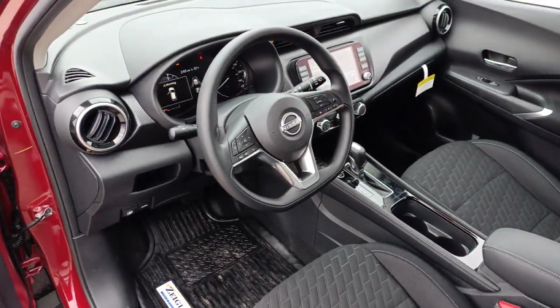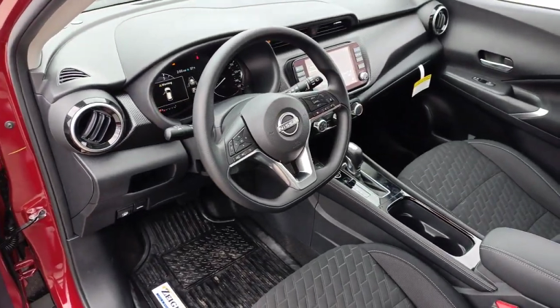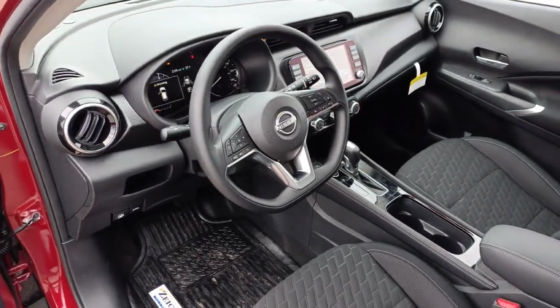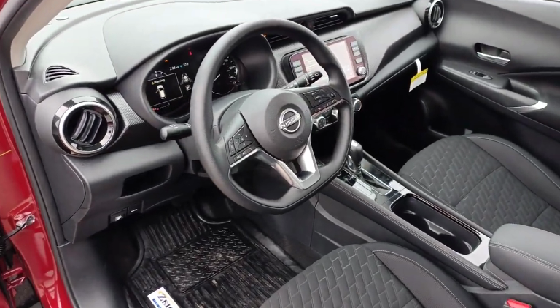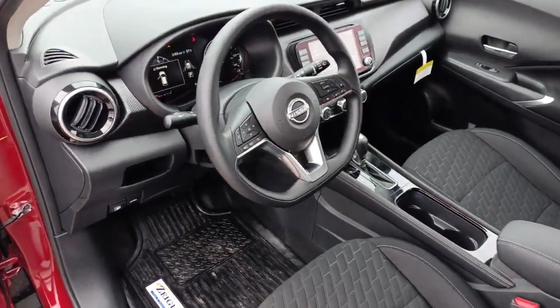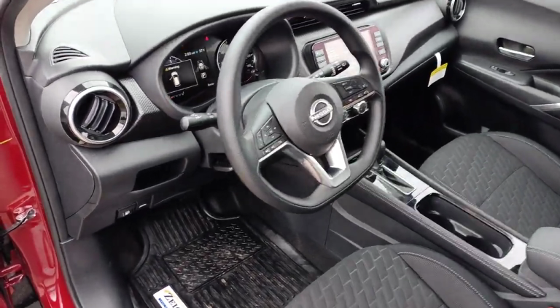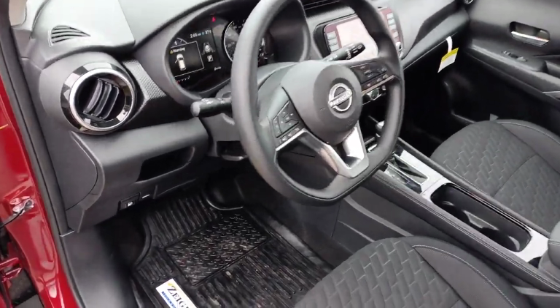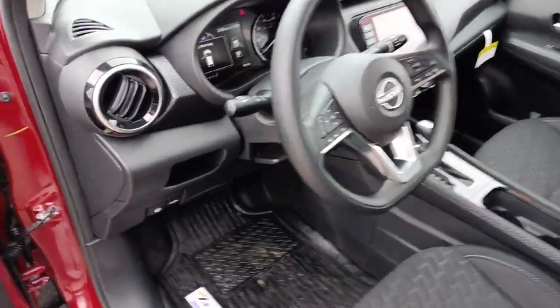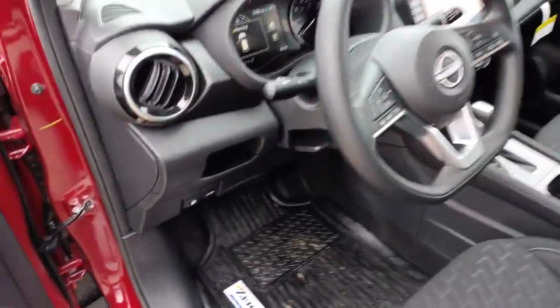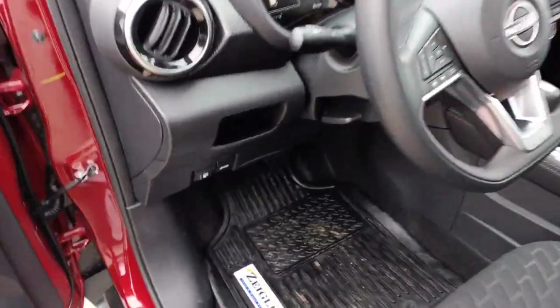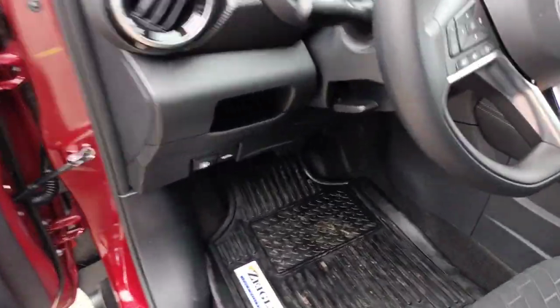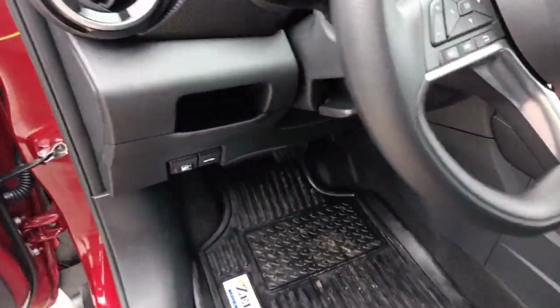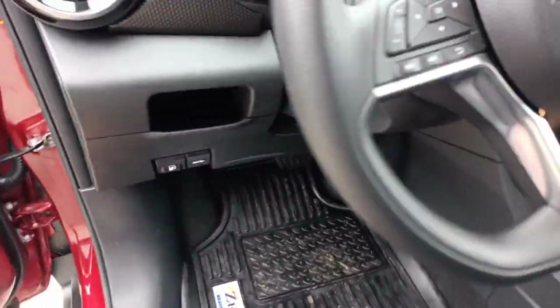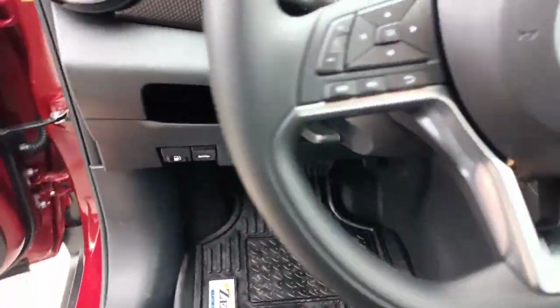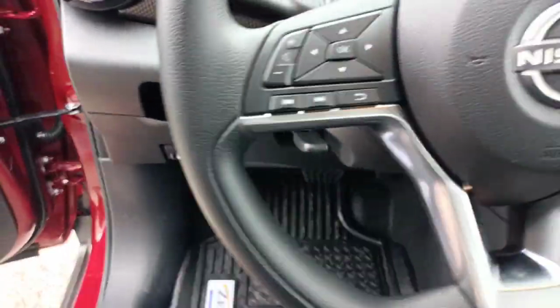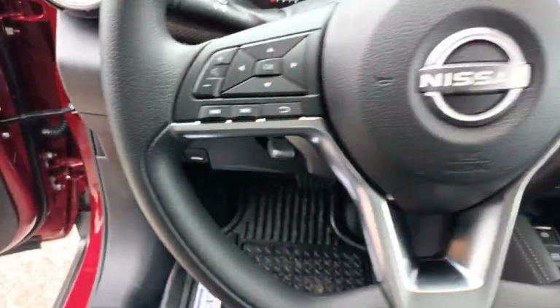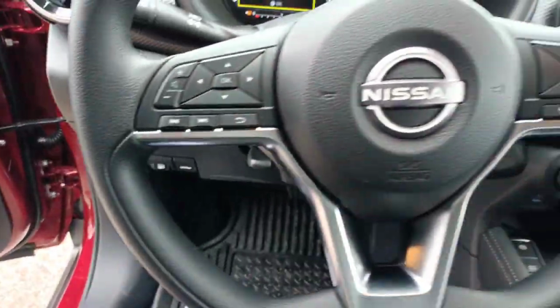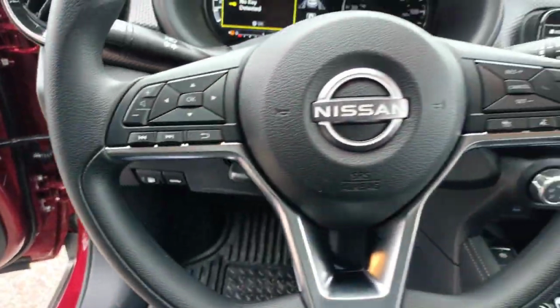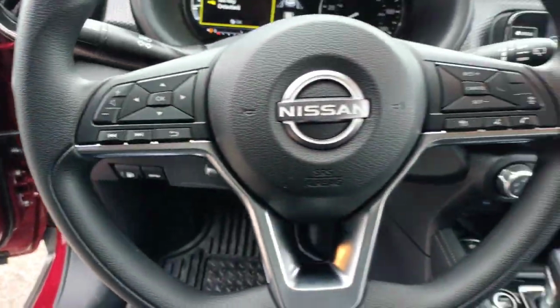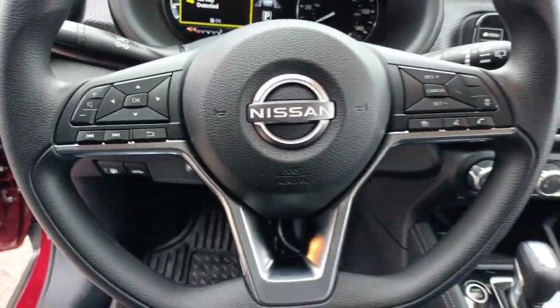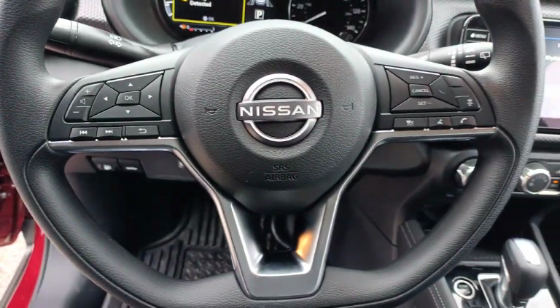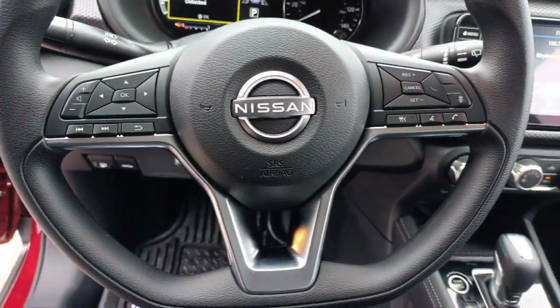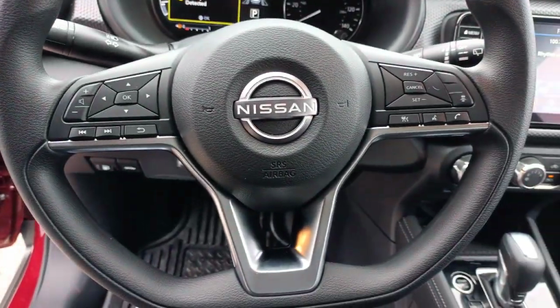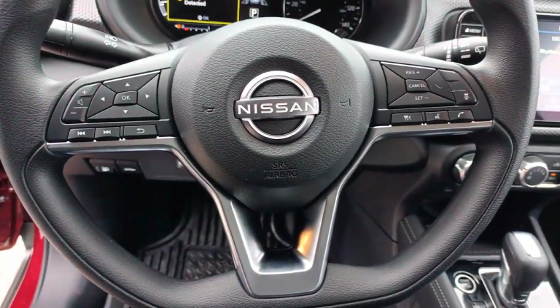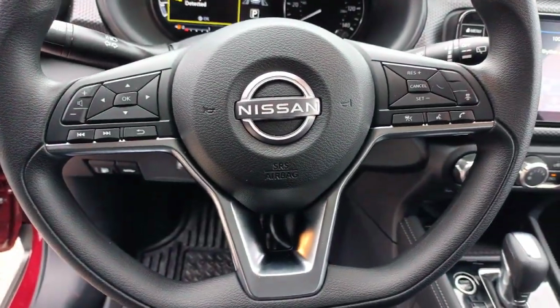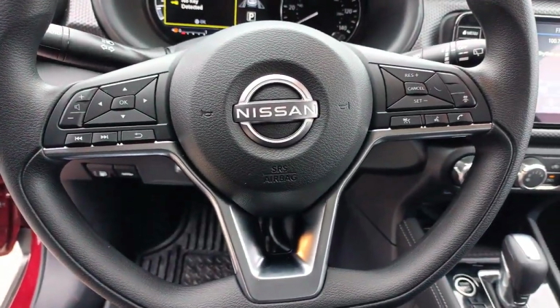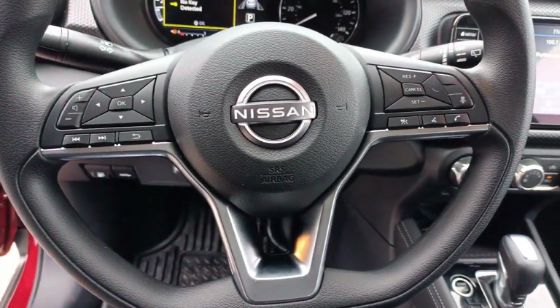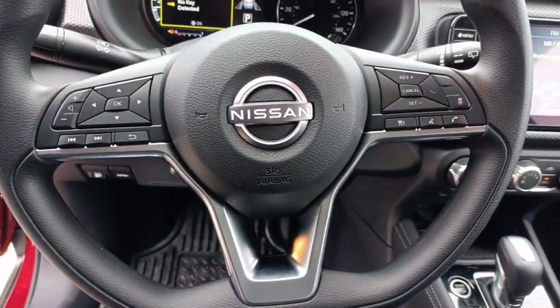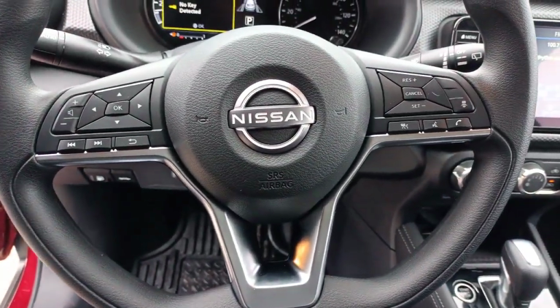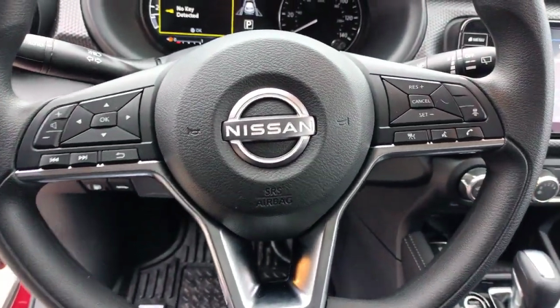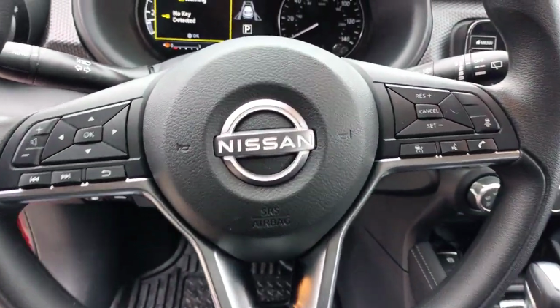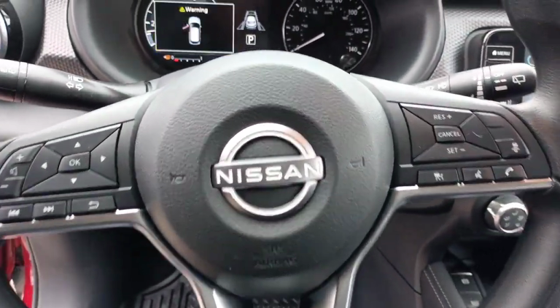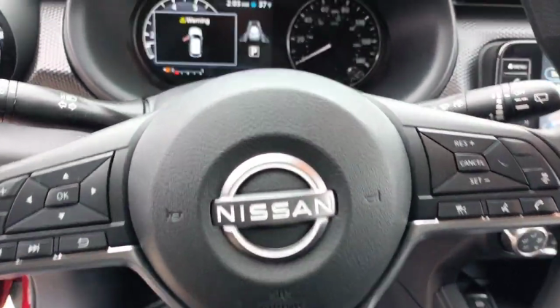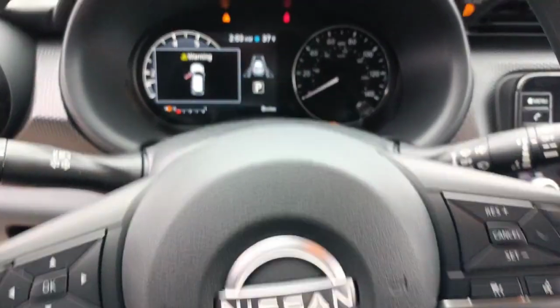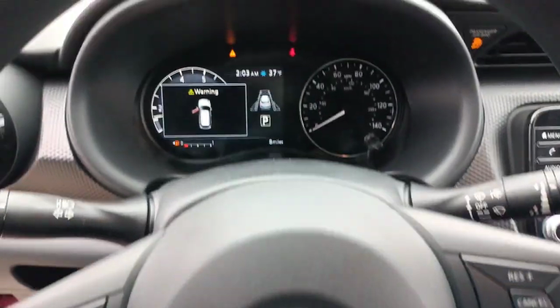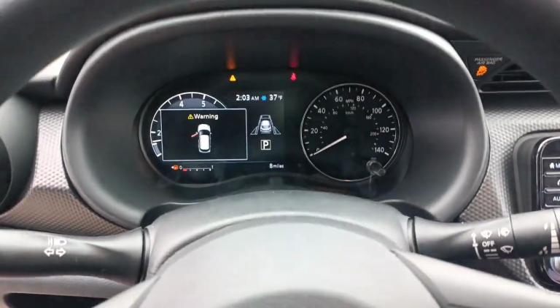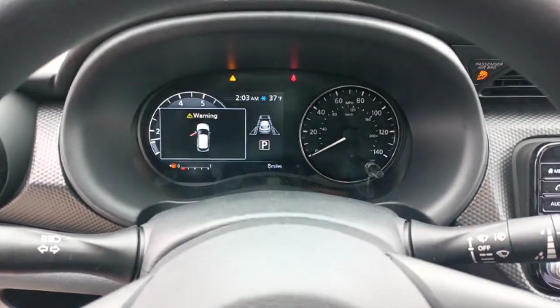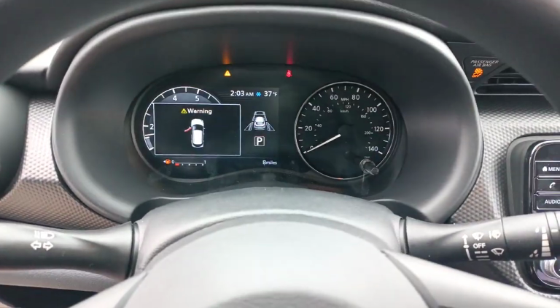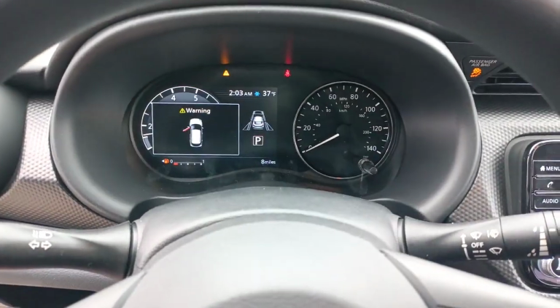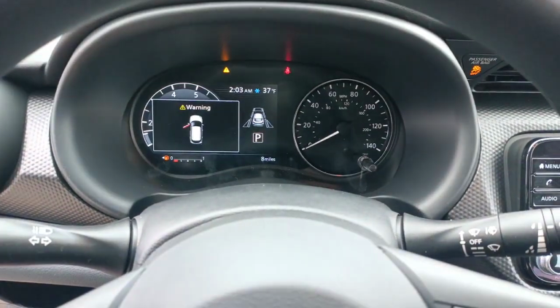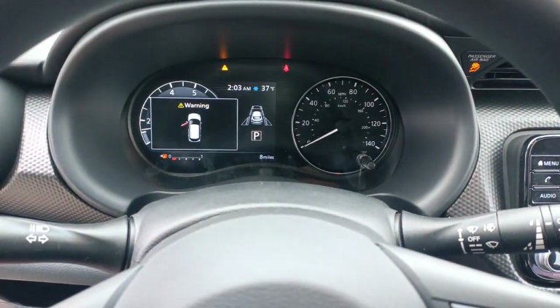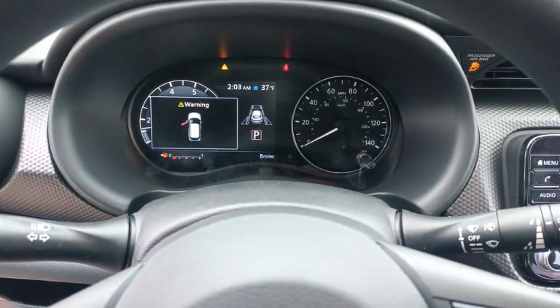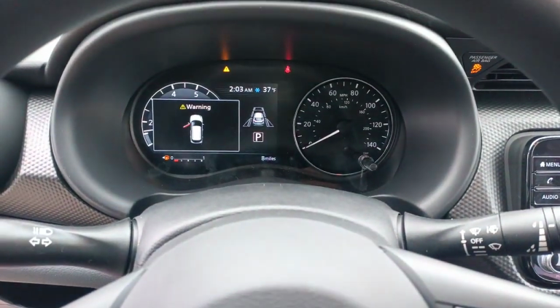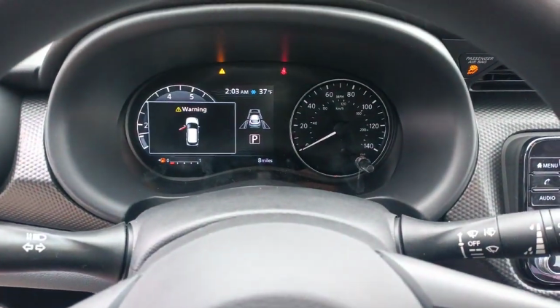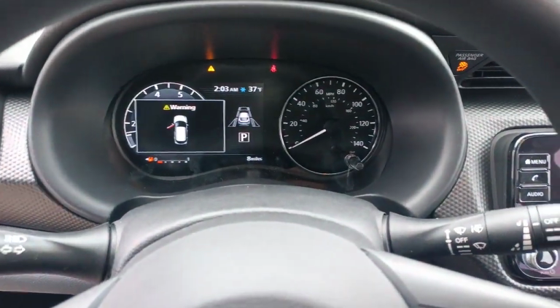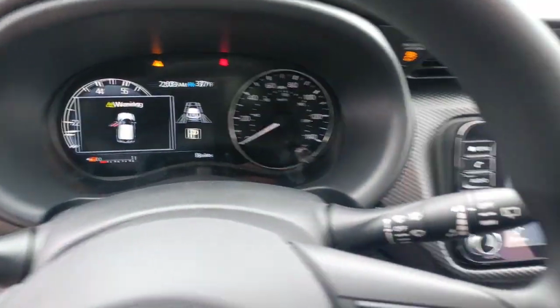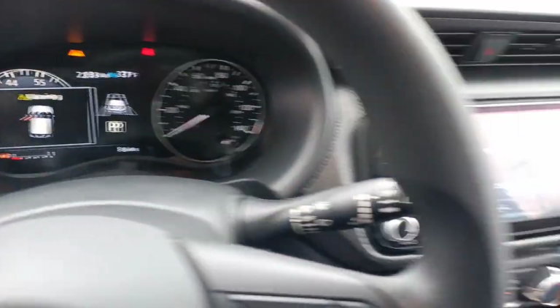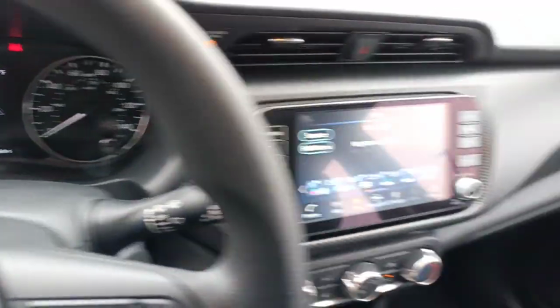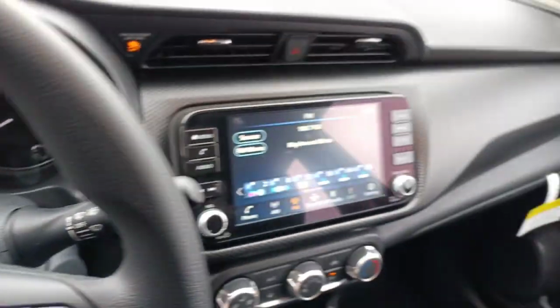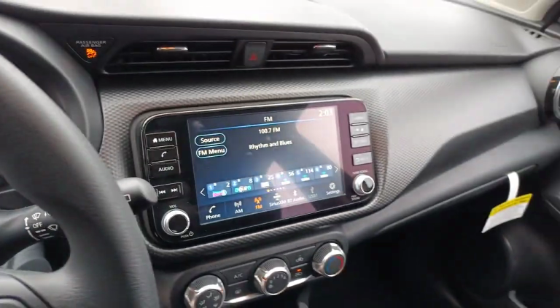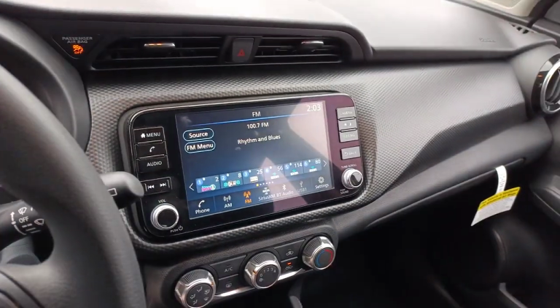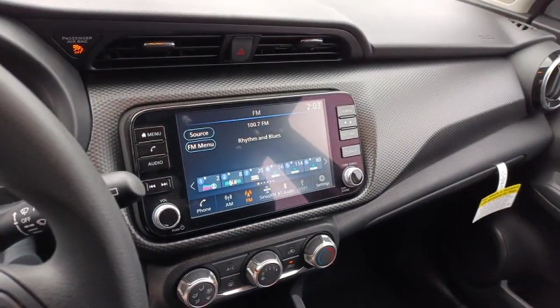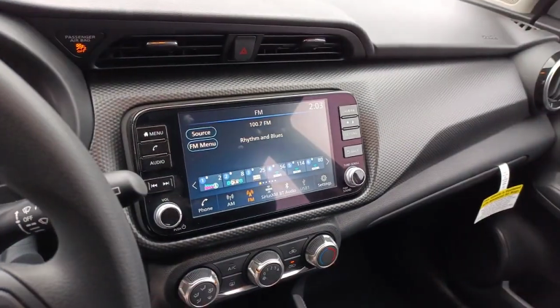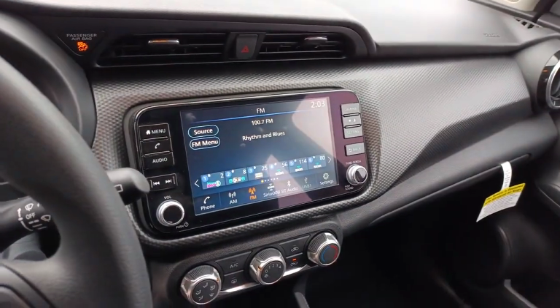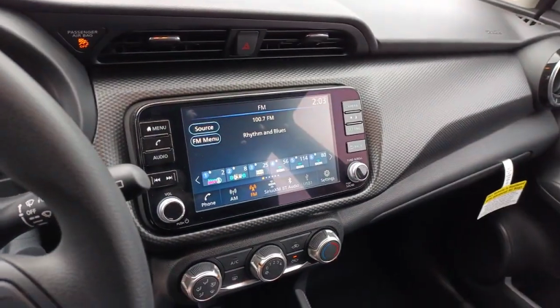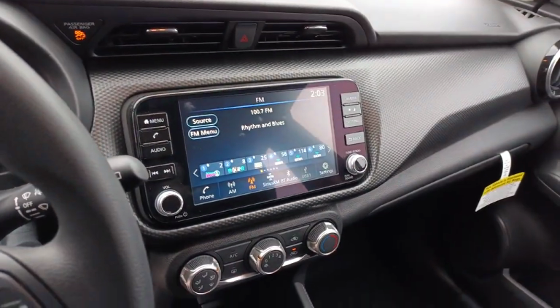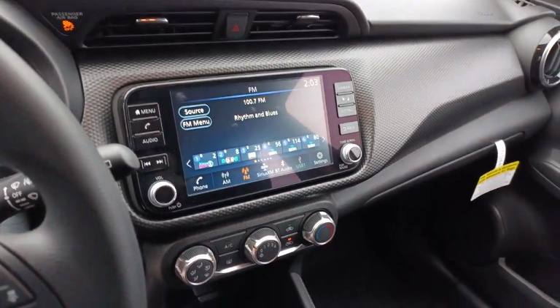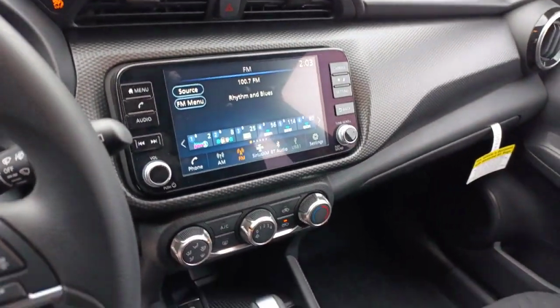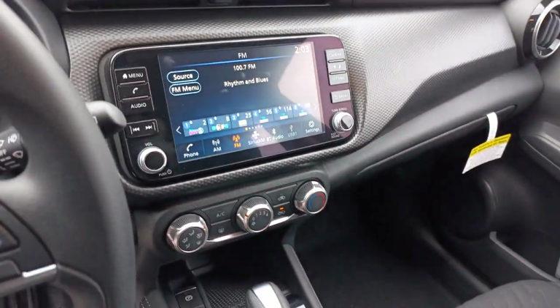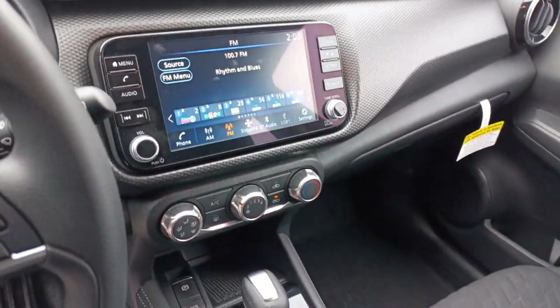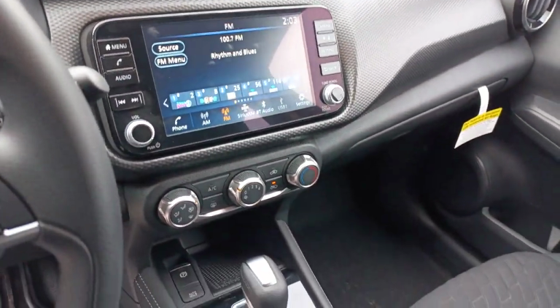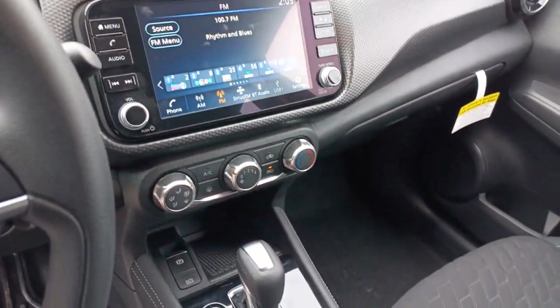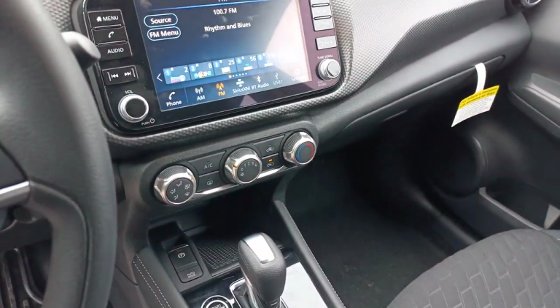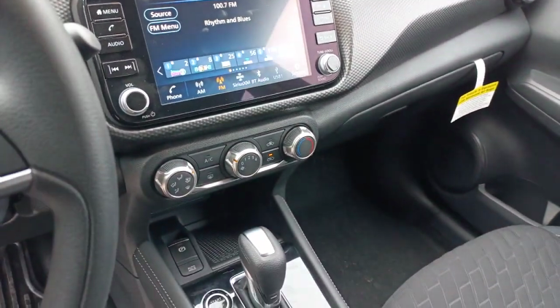Blind spot monitor, electronic stability control, intermittent wipers, traction control, and passenger vanity mirror.